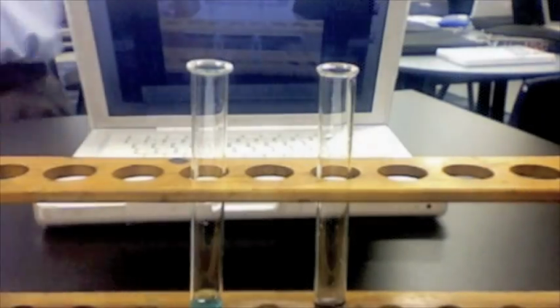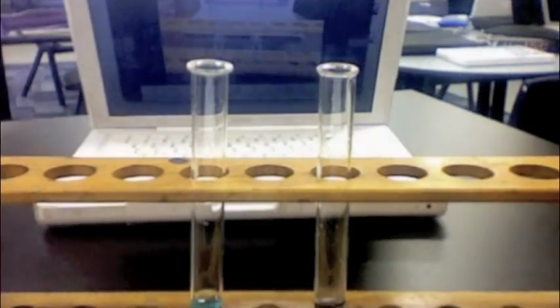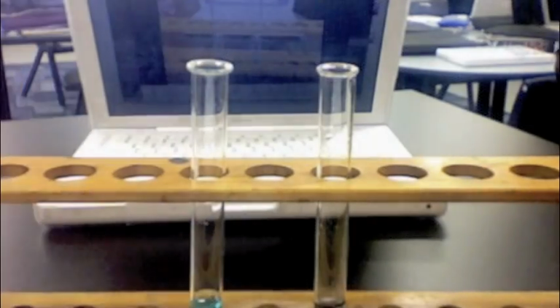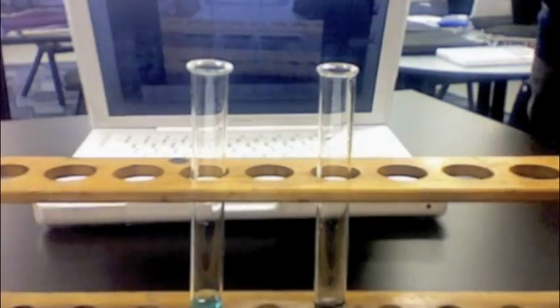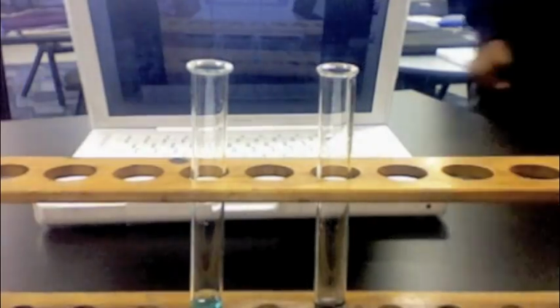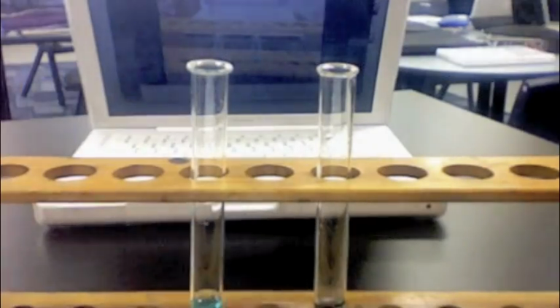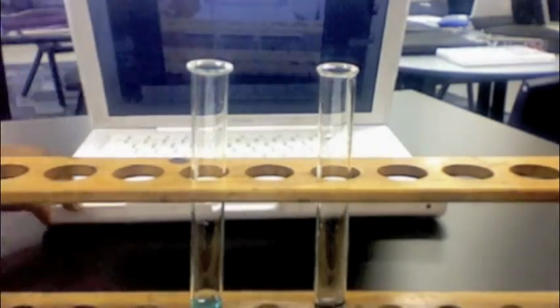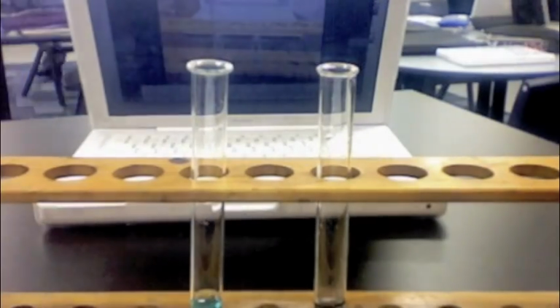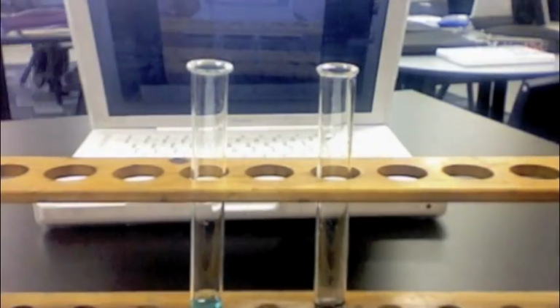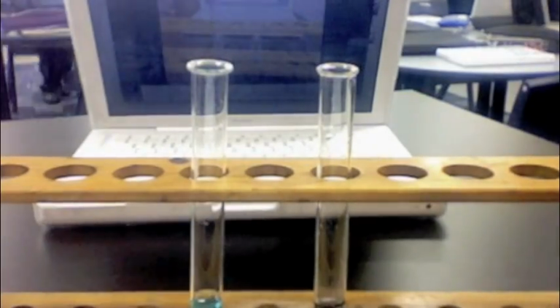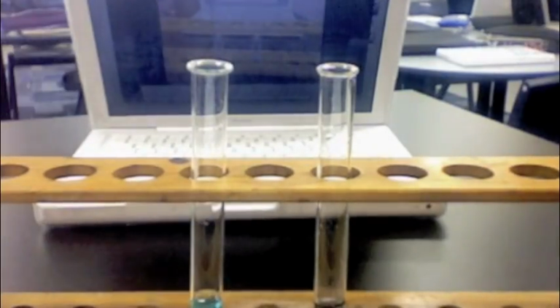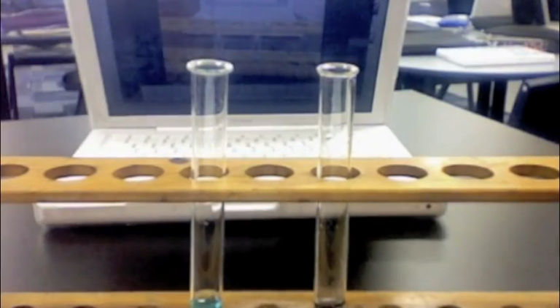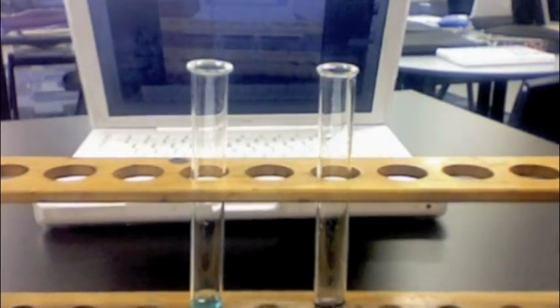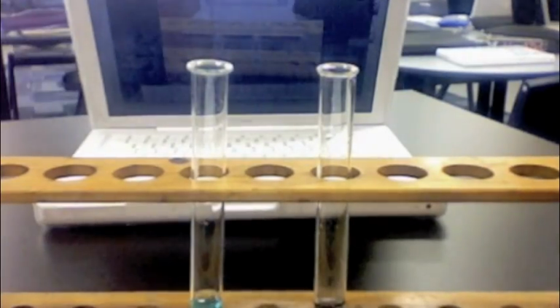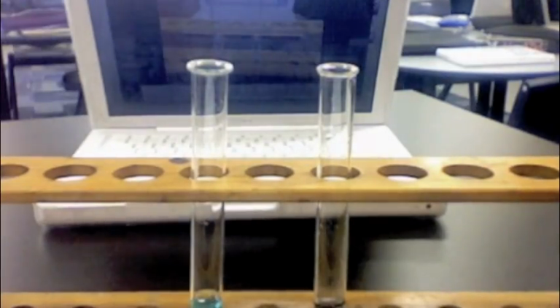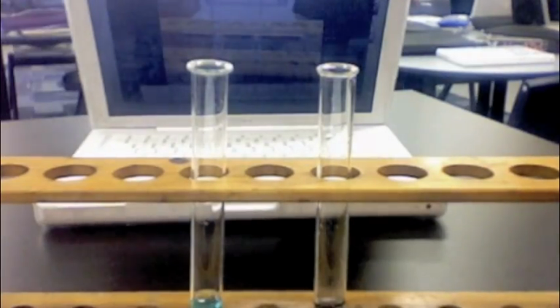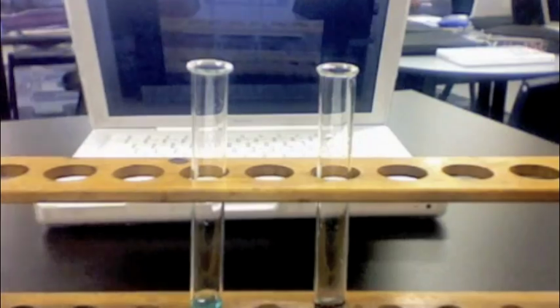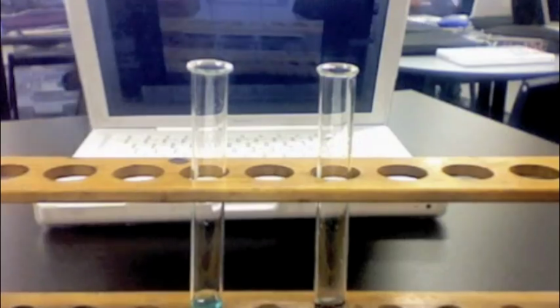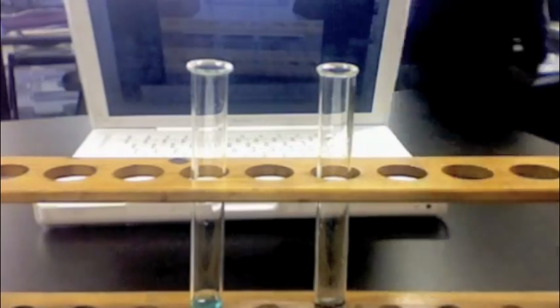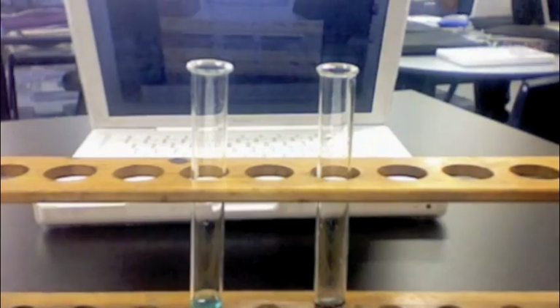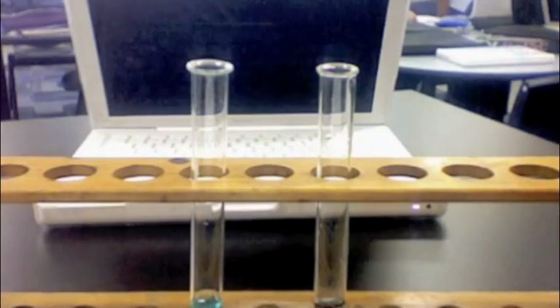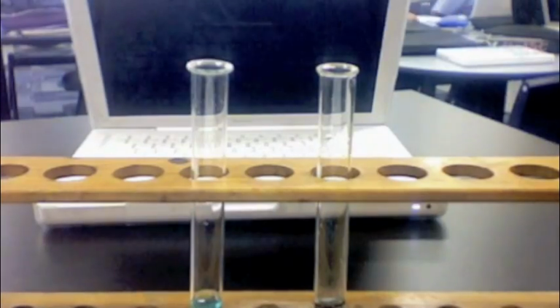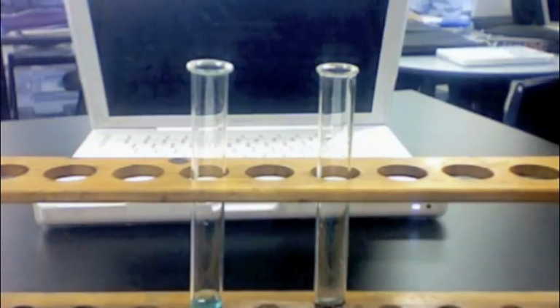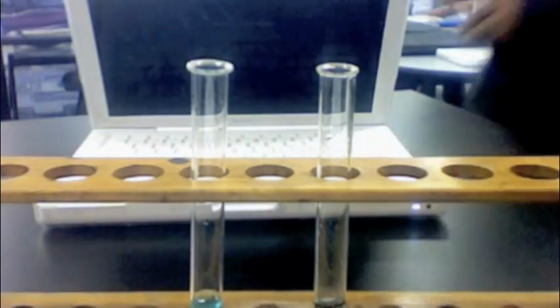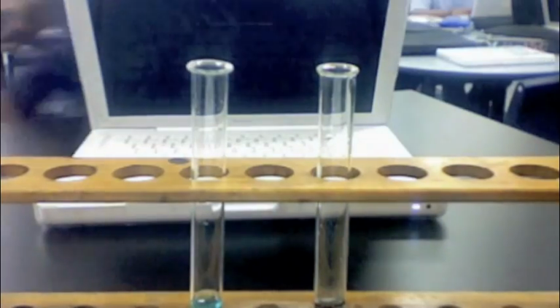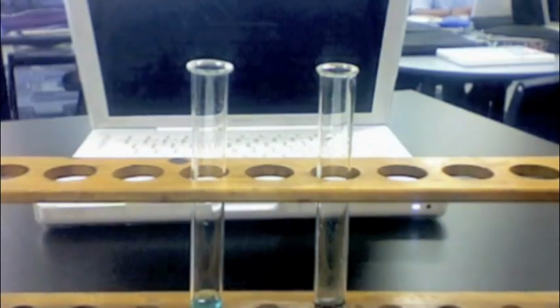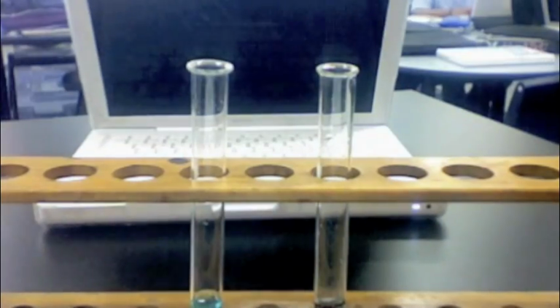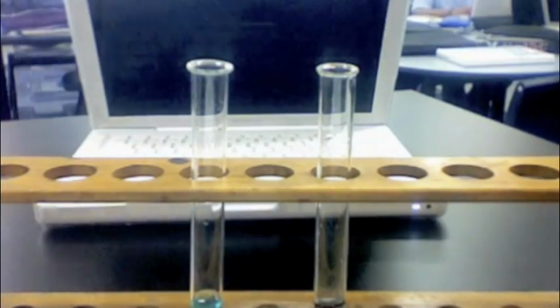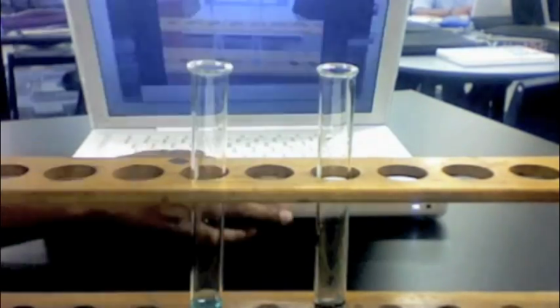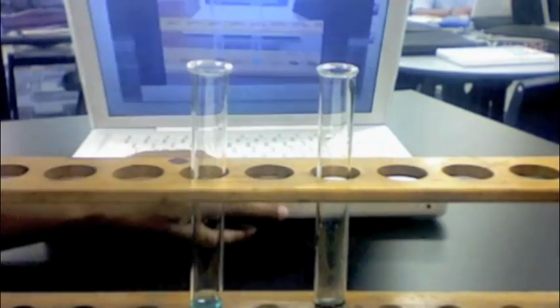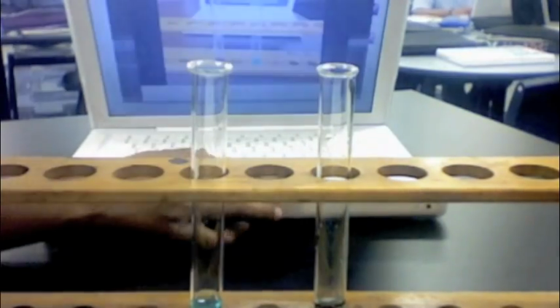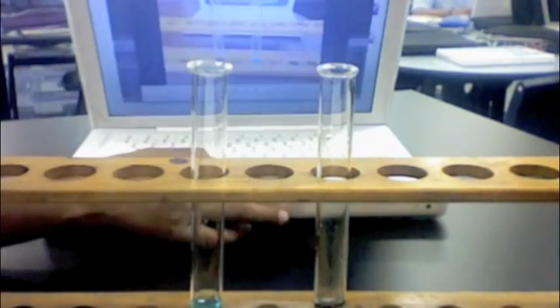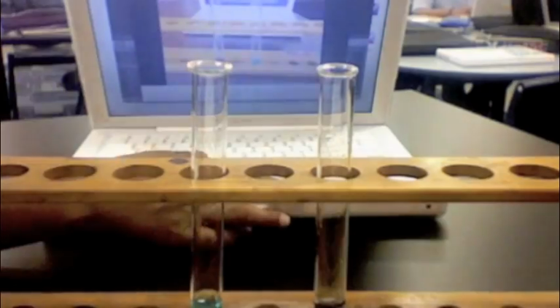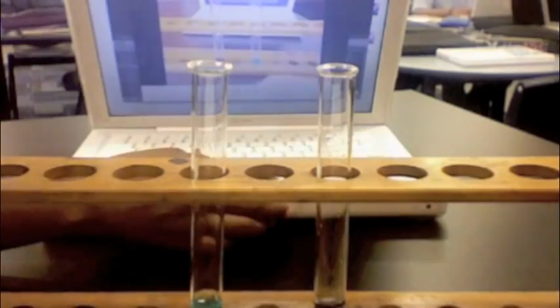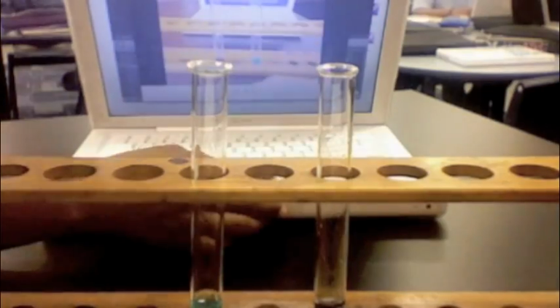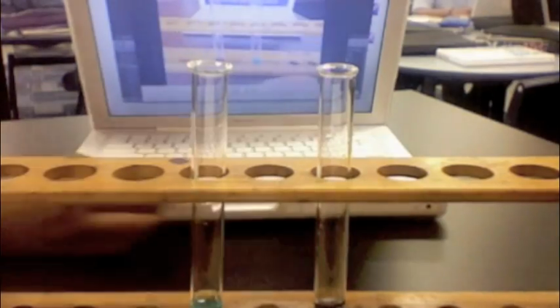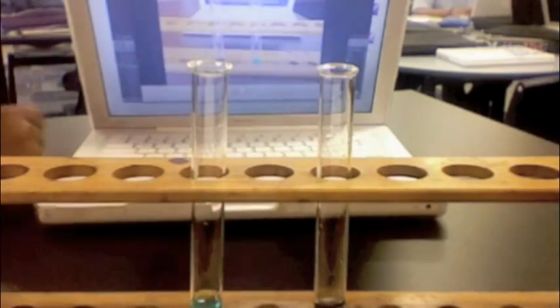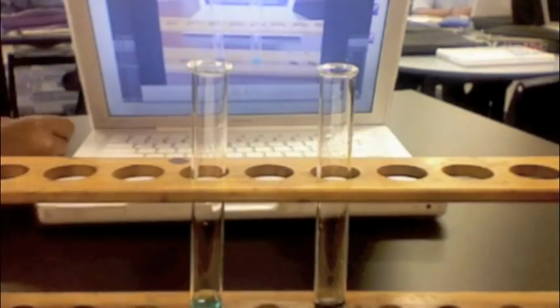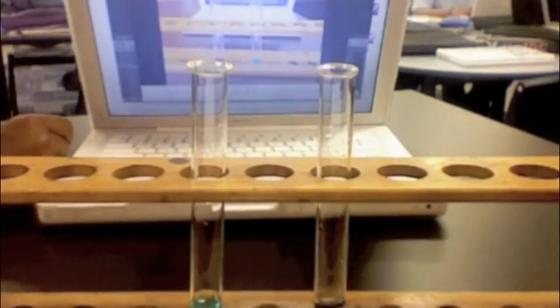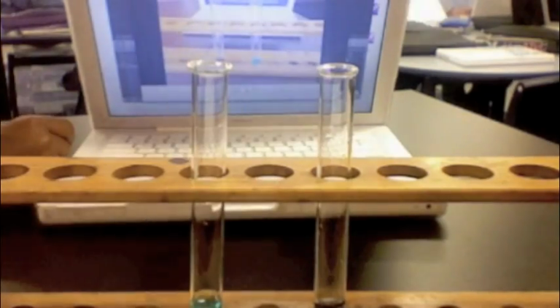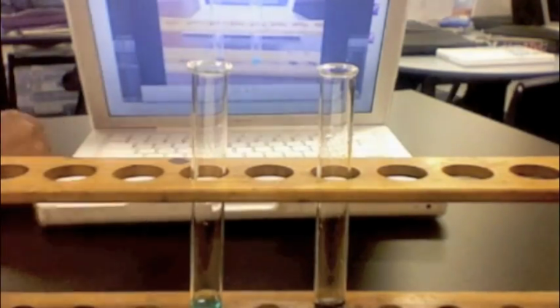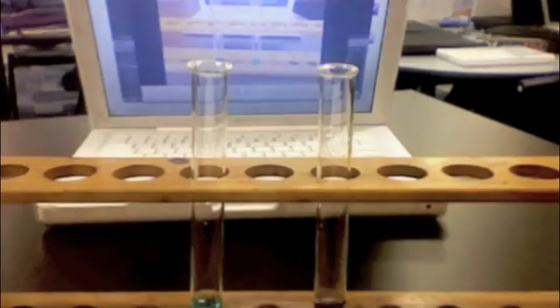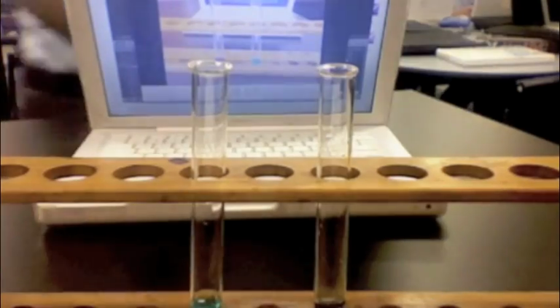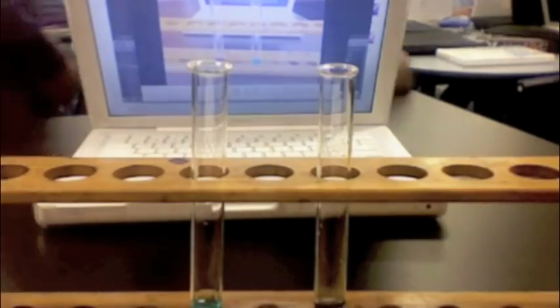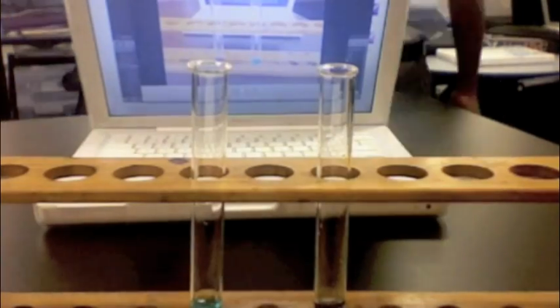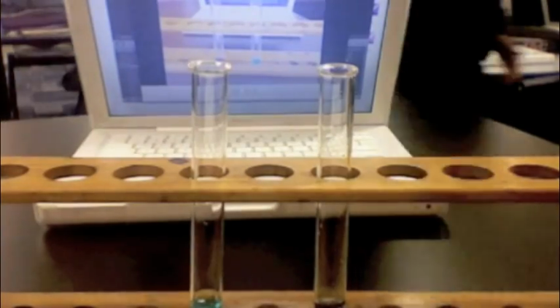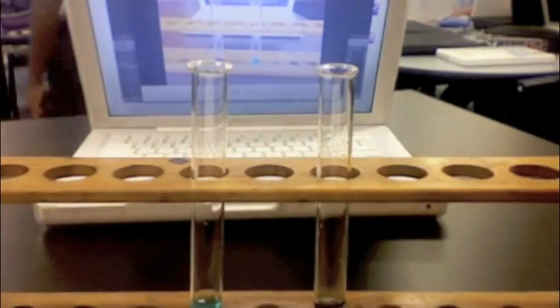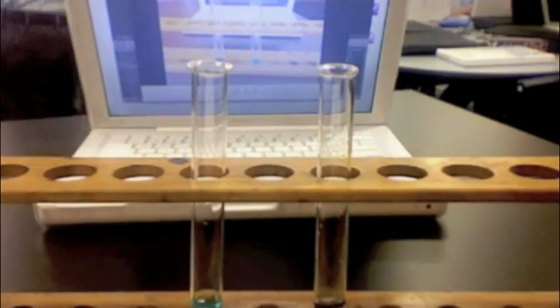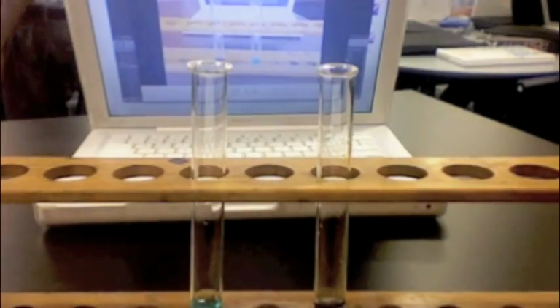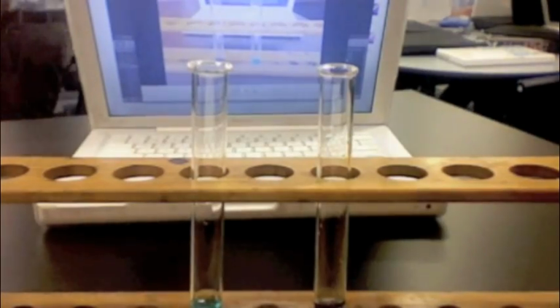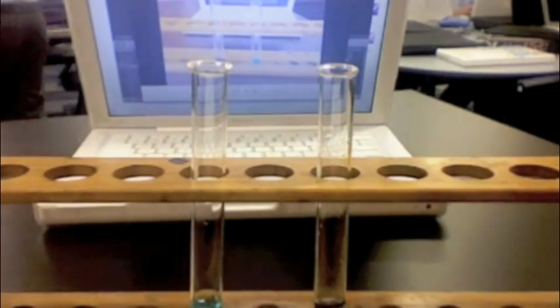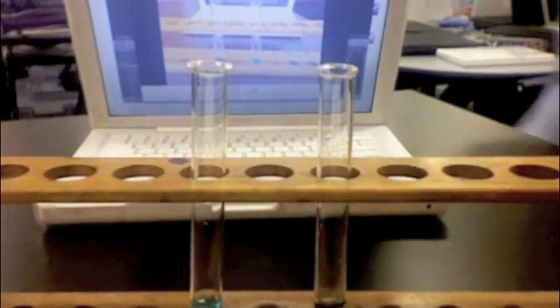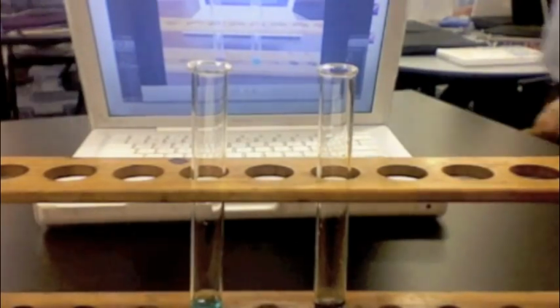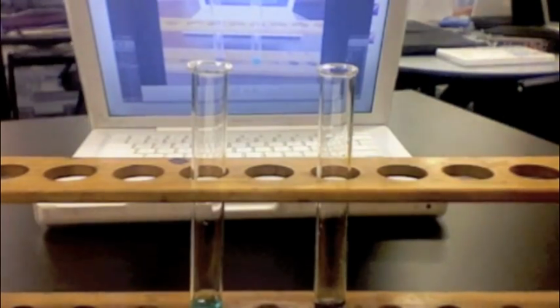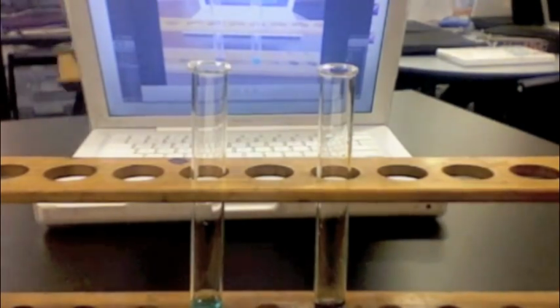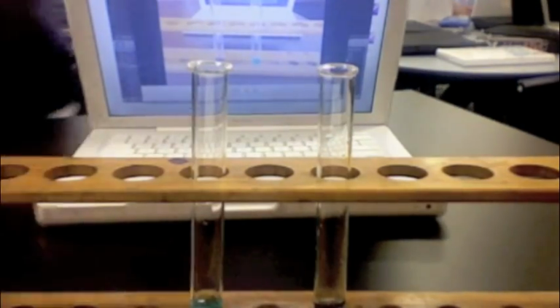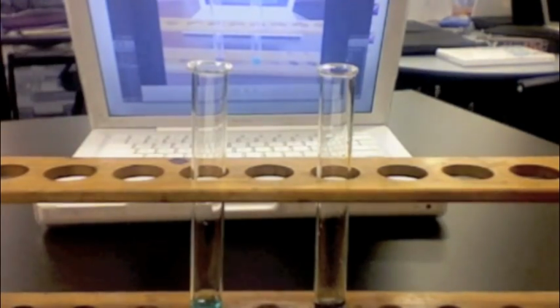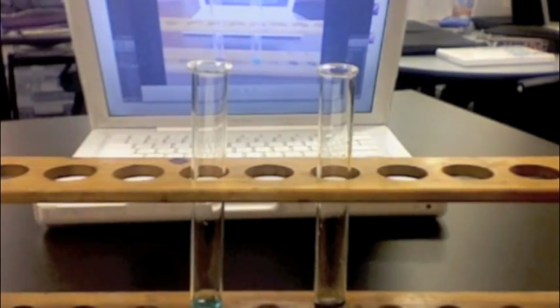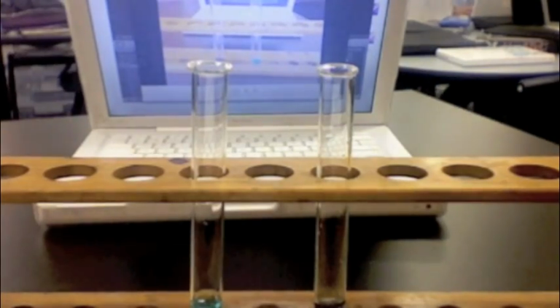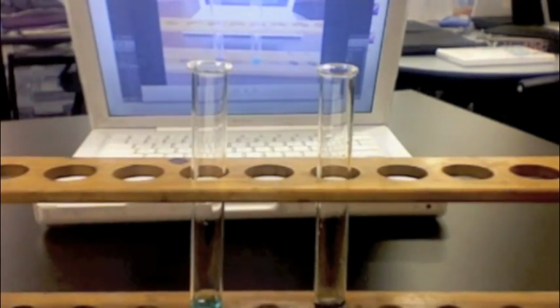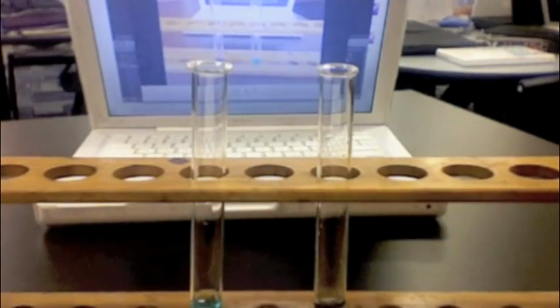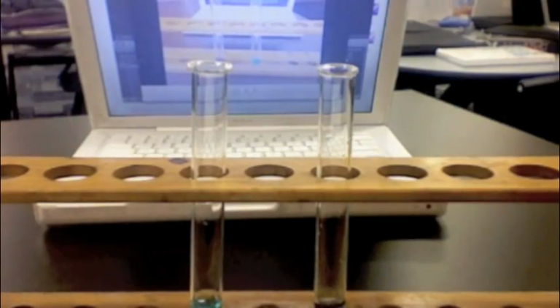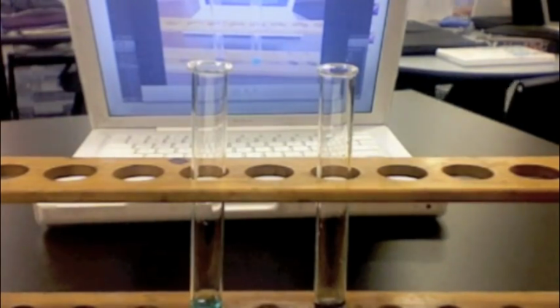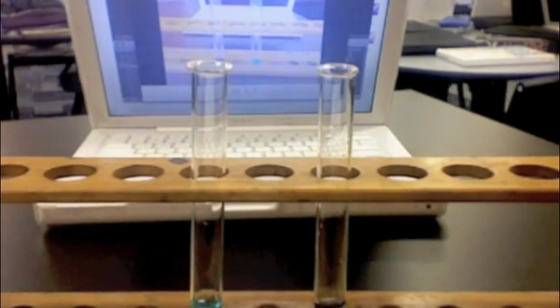This experiment is to test a displacement reaction with a more reactive metal with a less reactive metal in a solution.